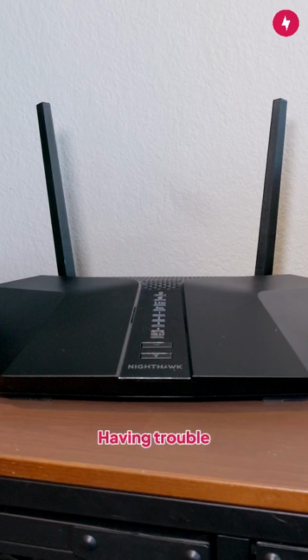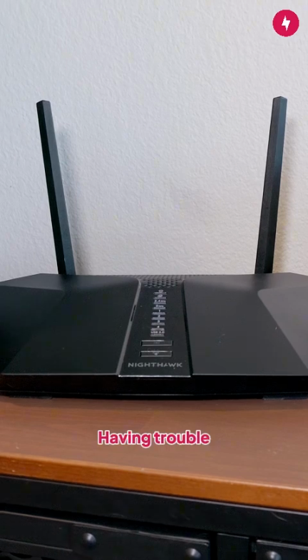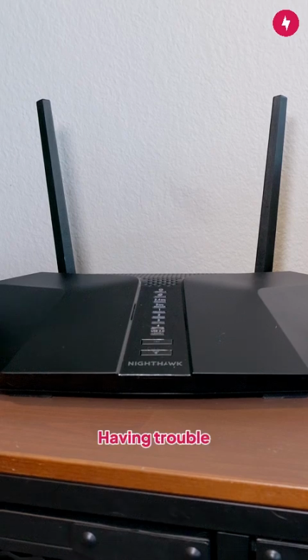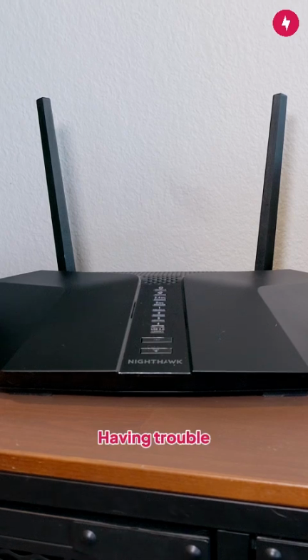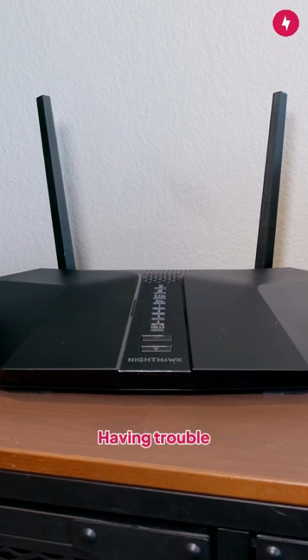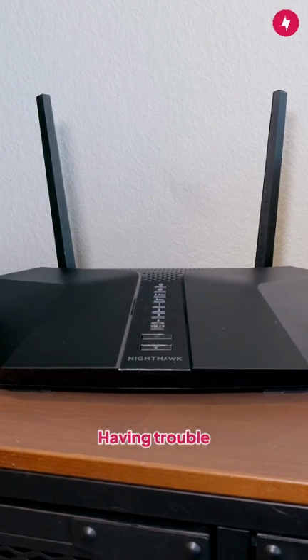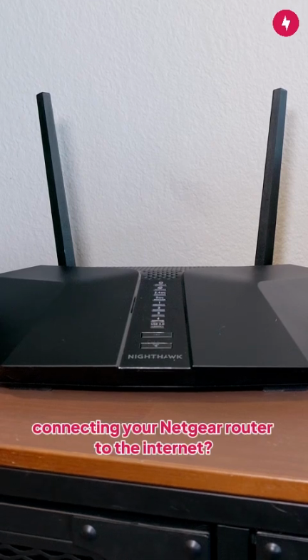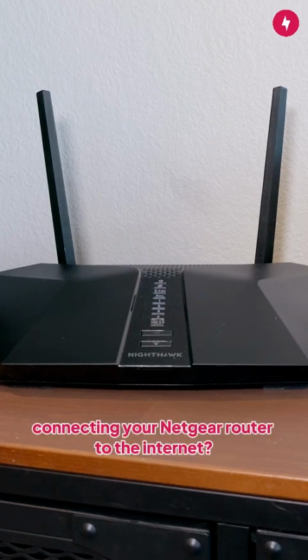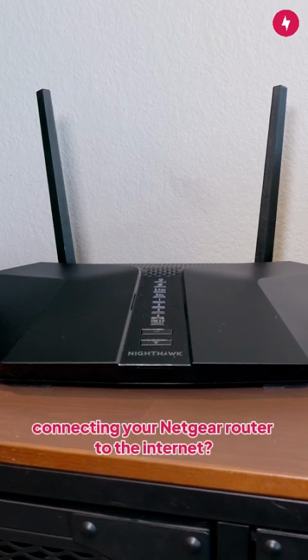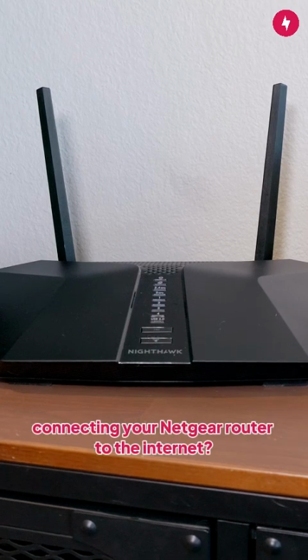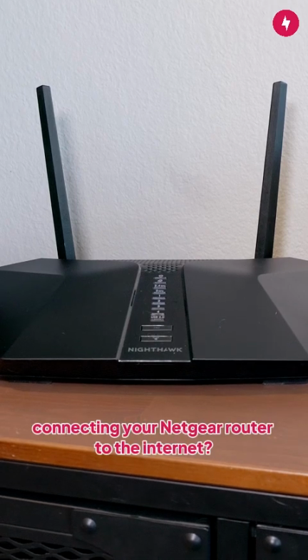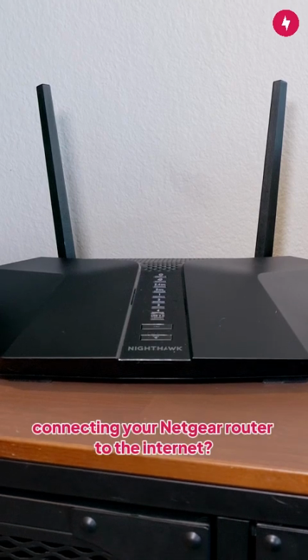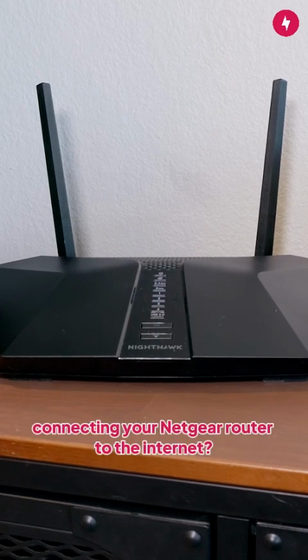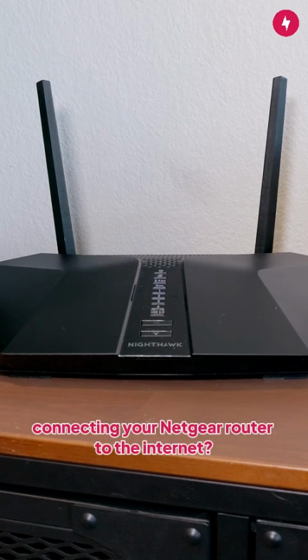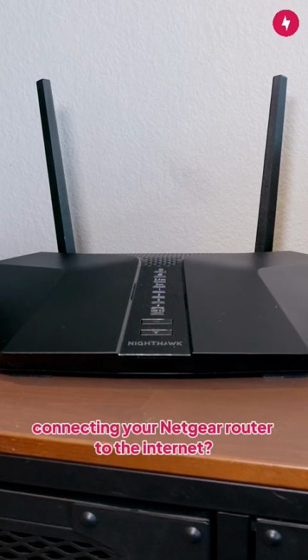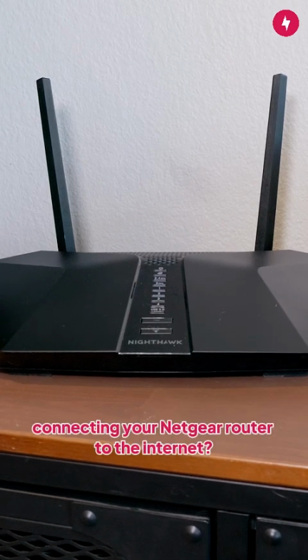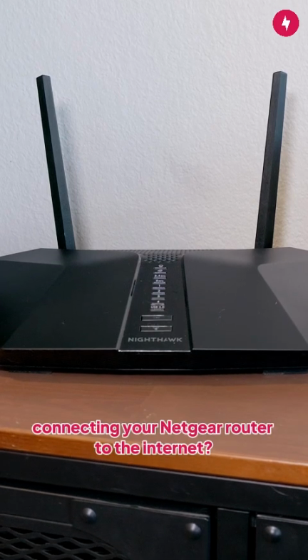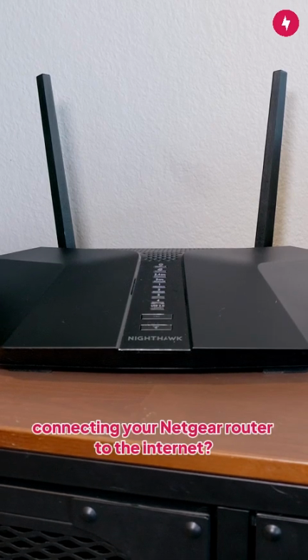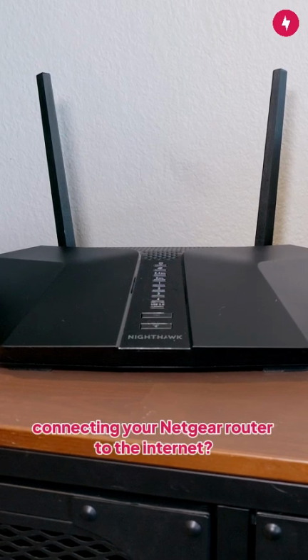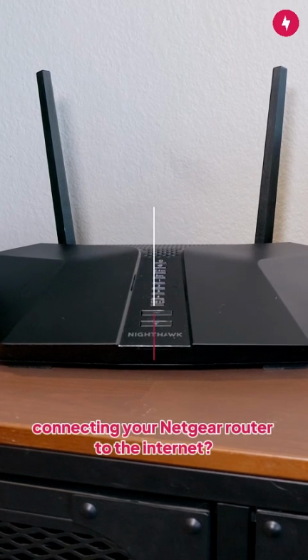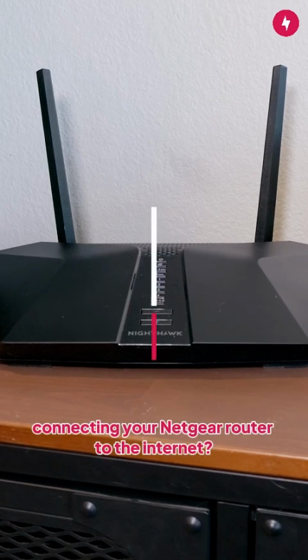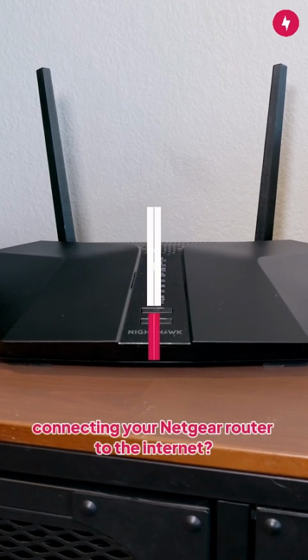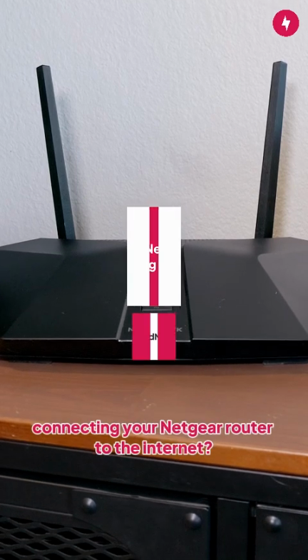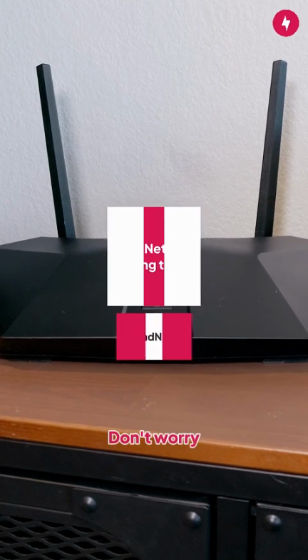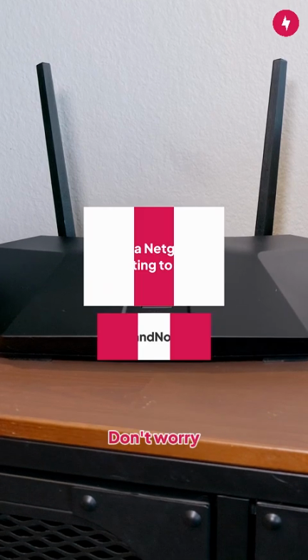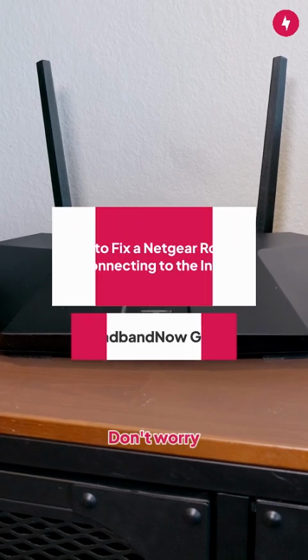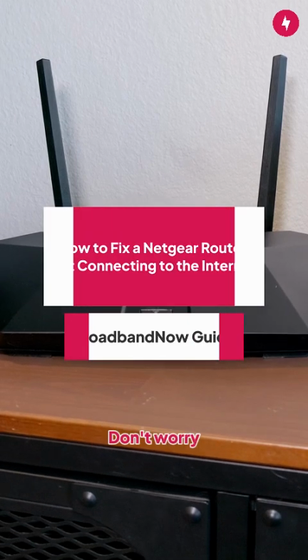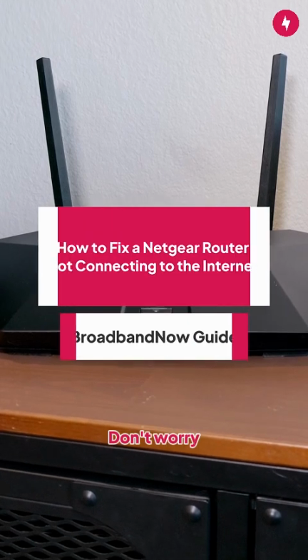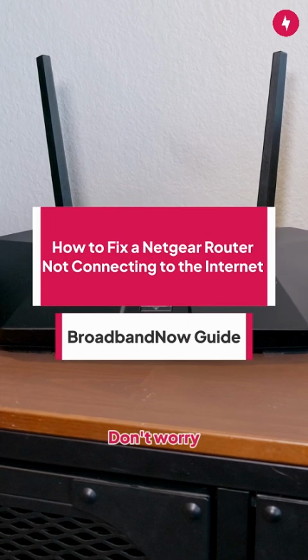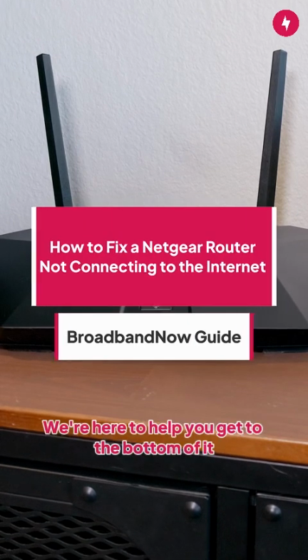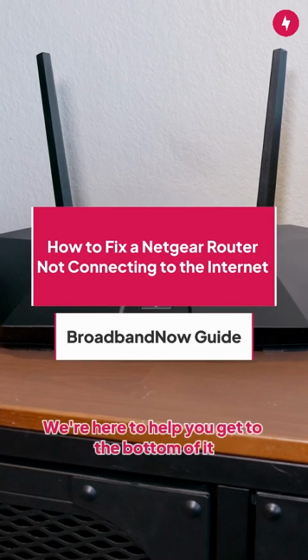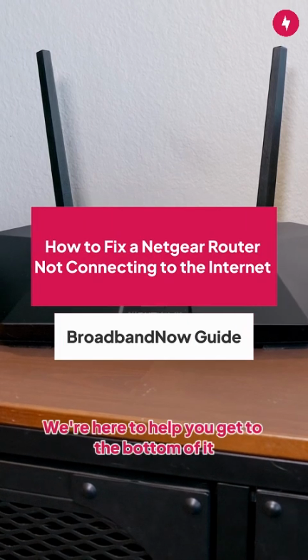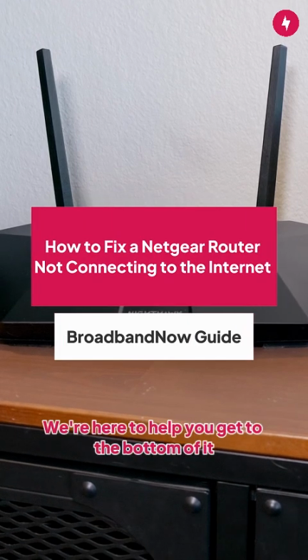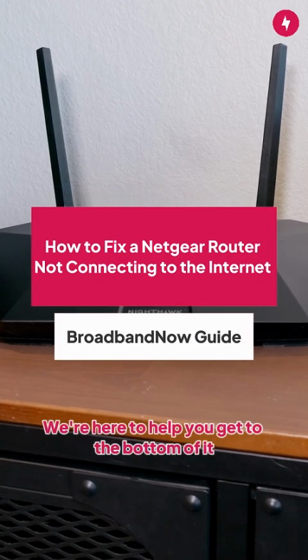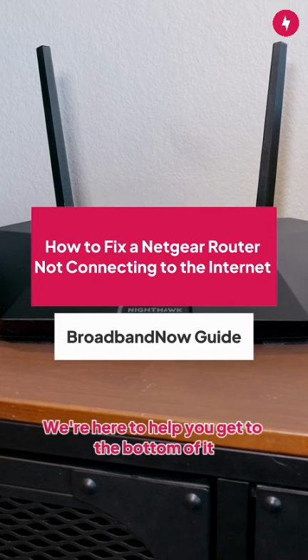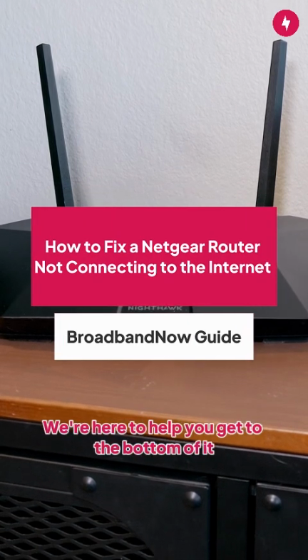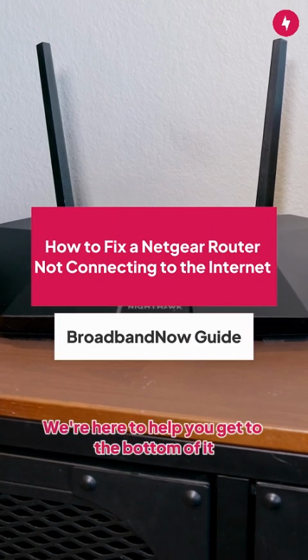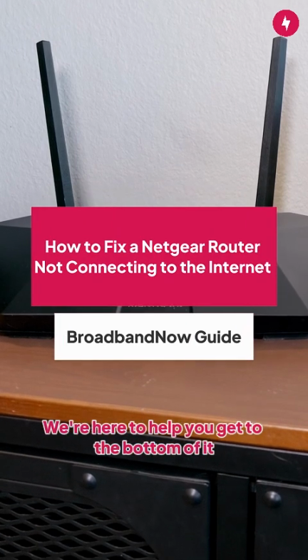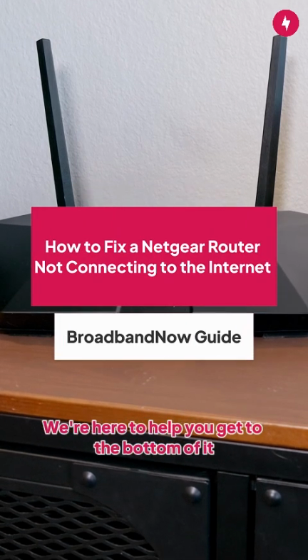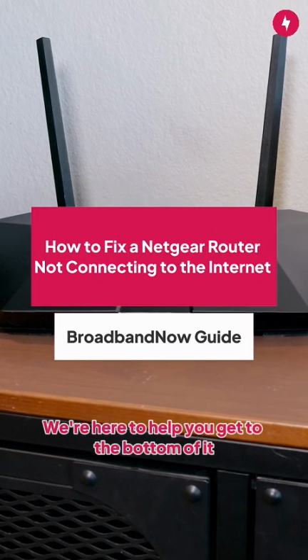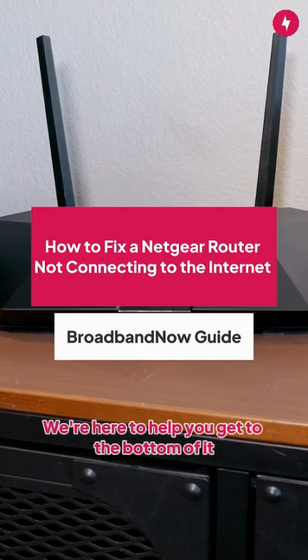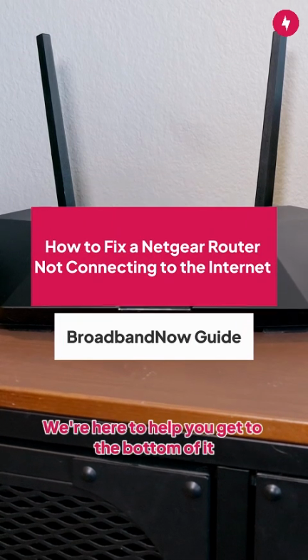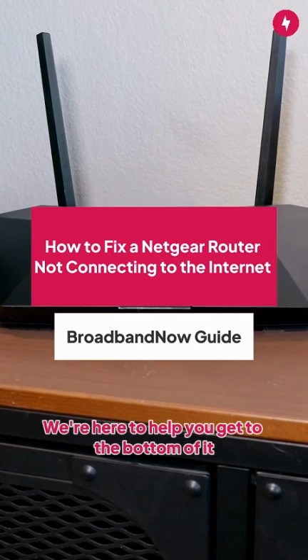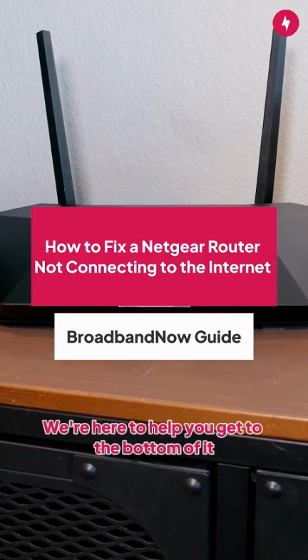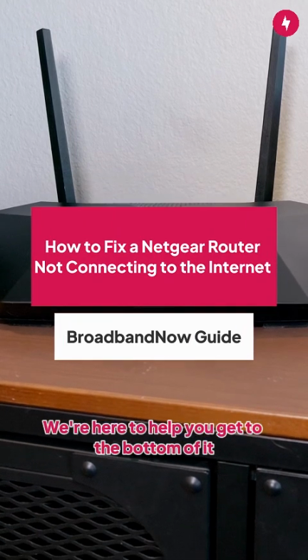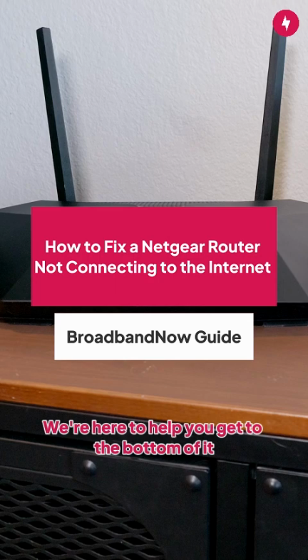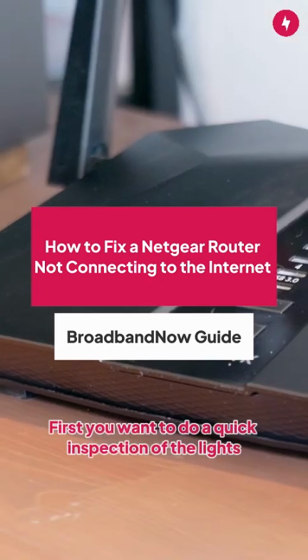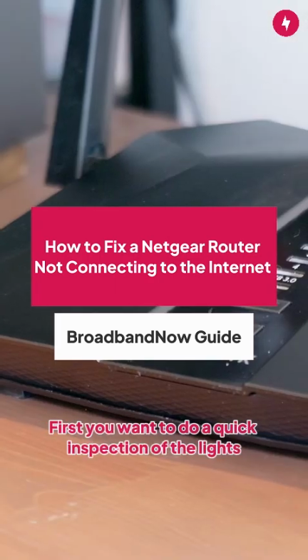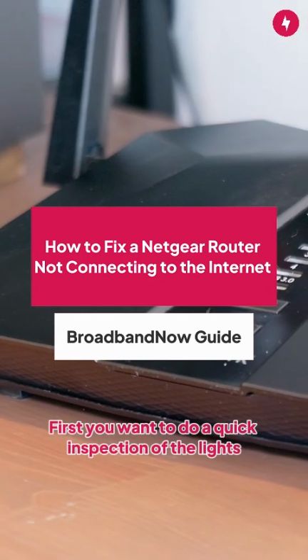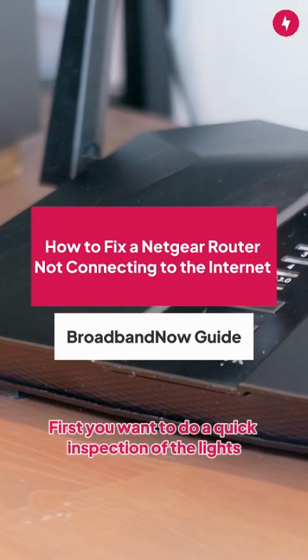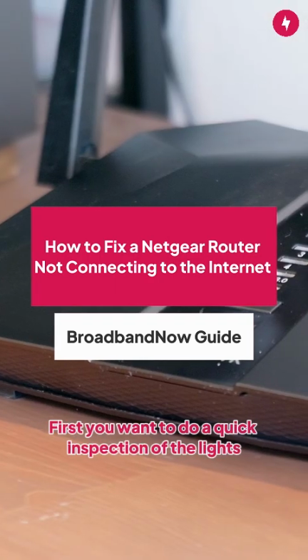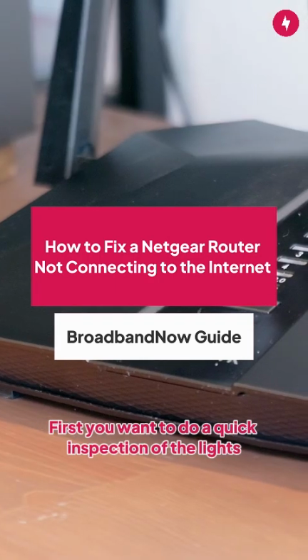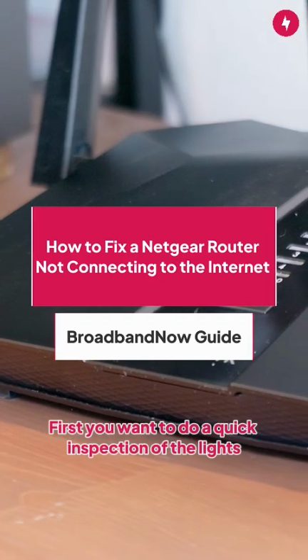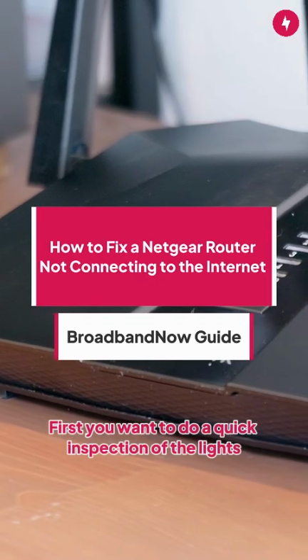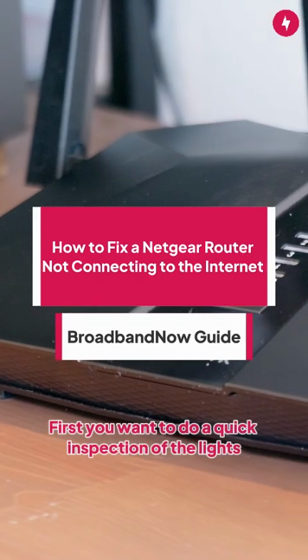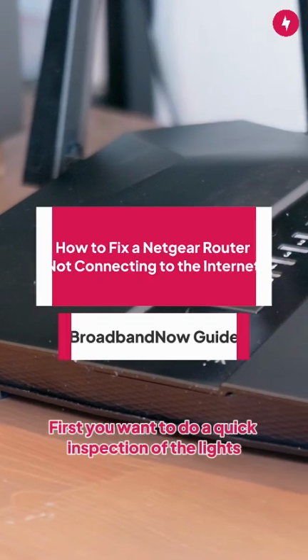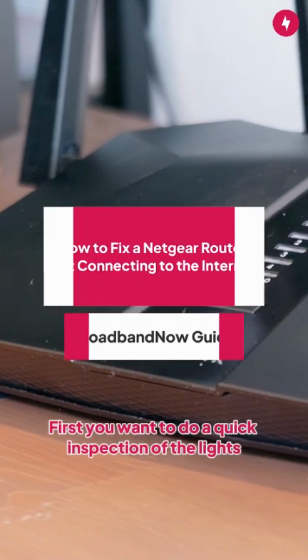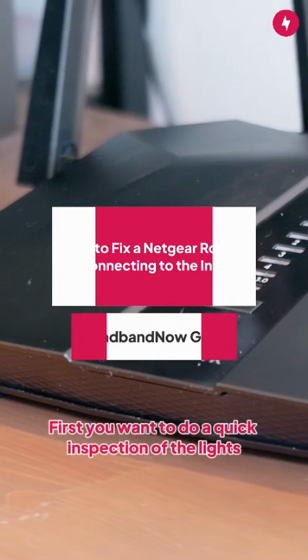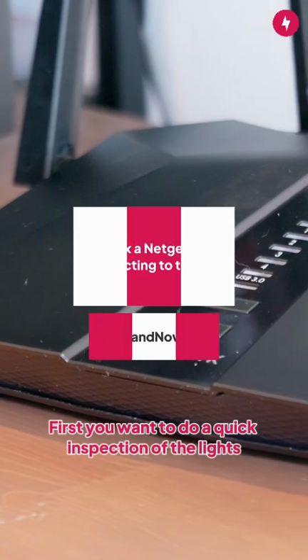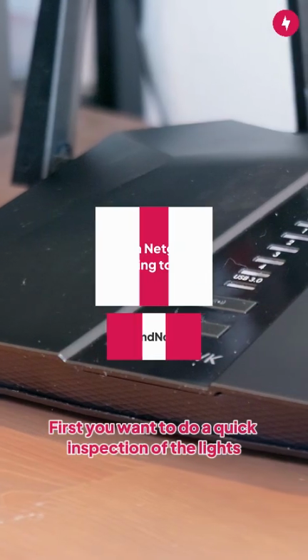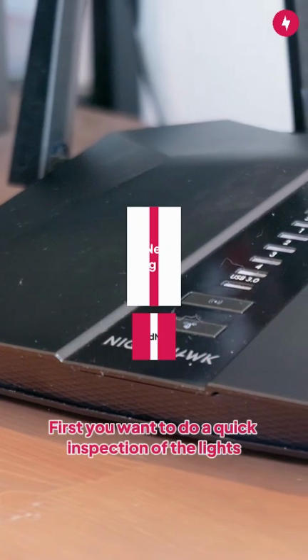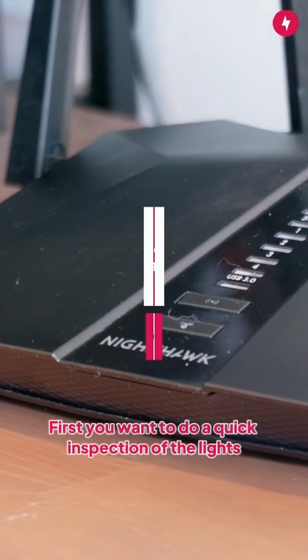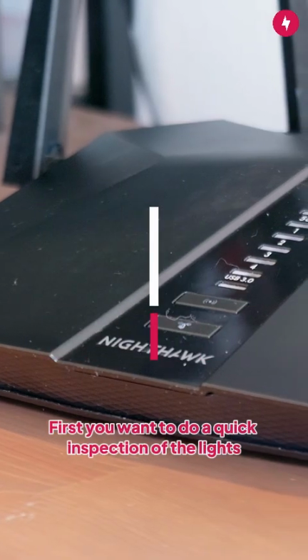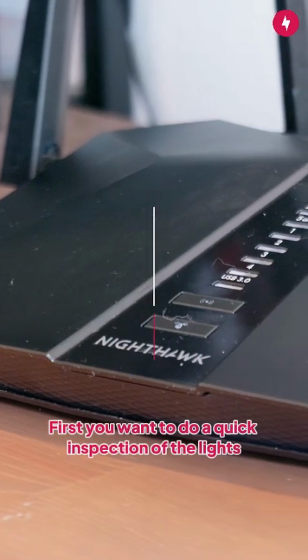Having trouble connecting your Netgear router to the internet? Don't worry, we're here to help you get to the bottom of it. First, you want to do a quick inspection of the lights.